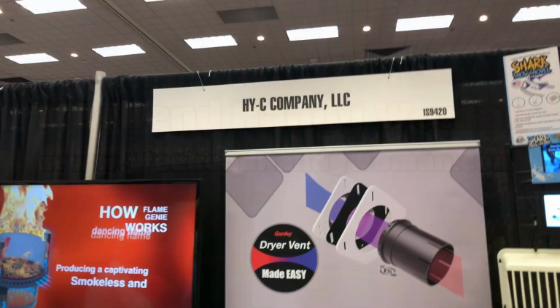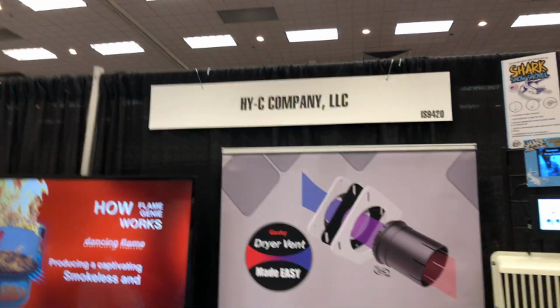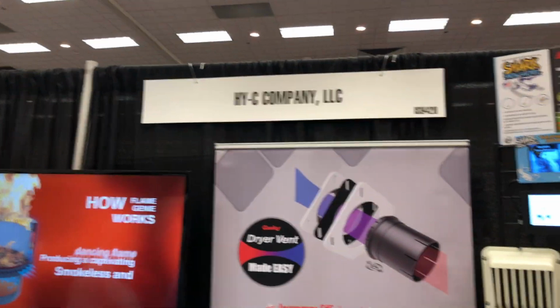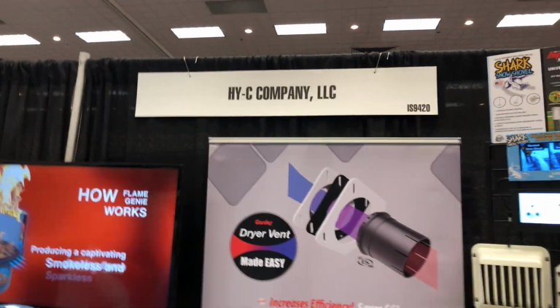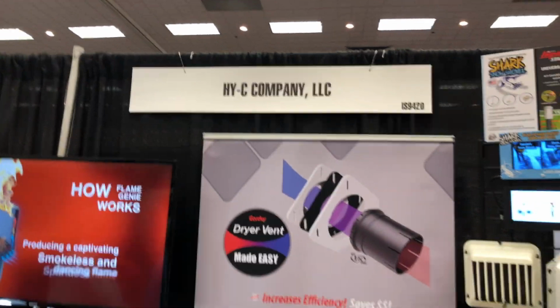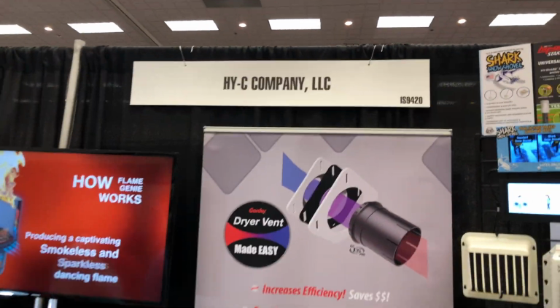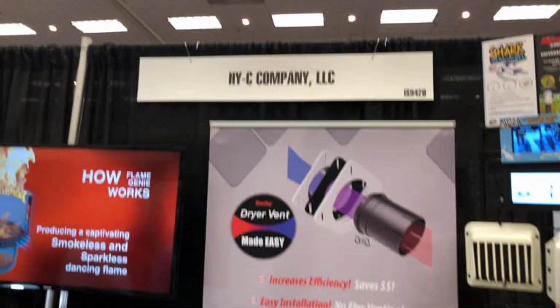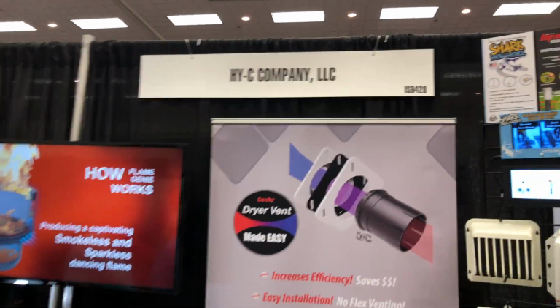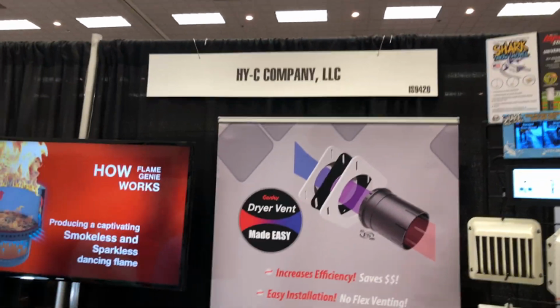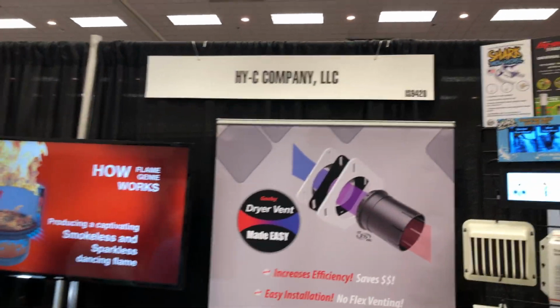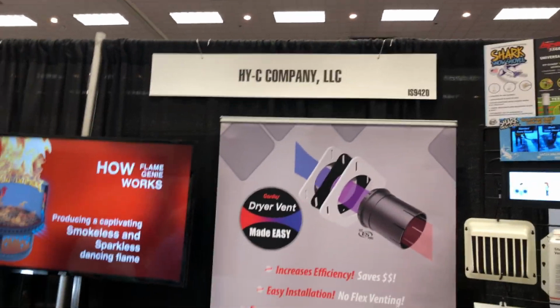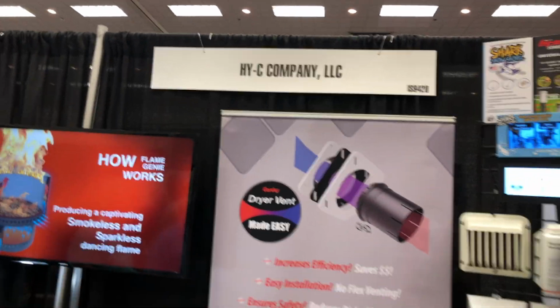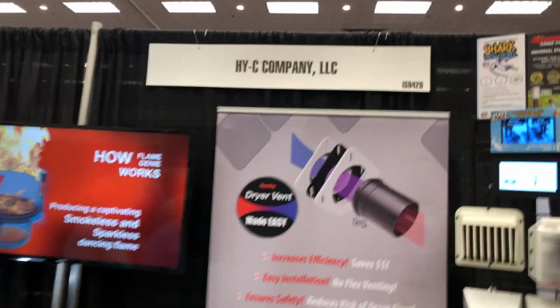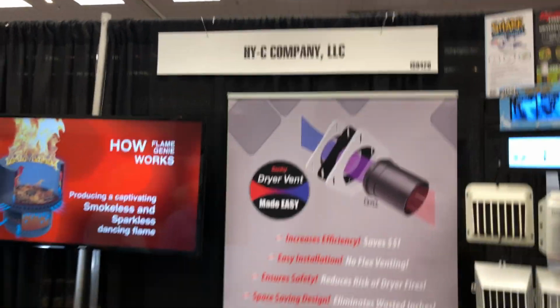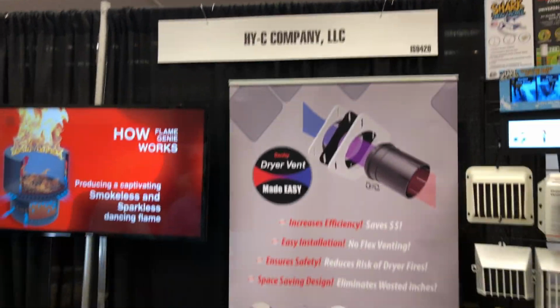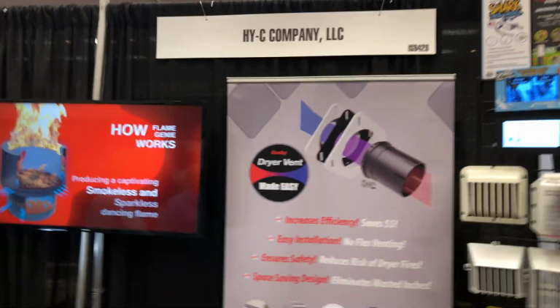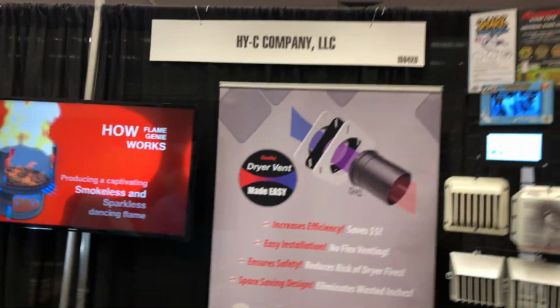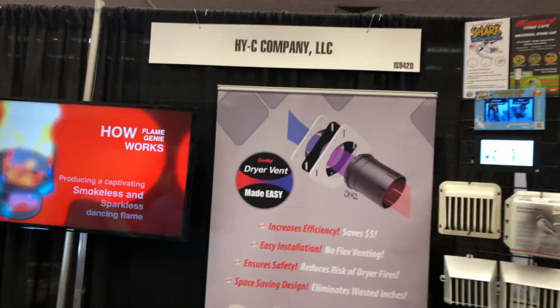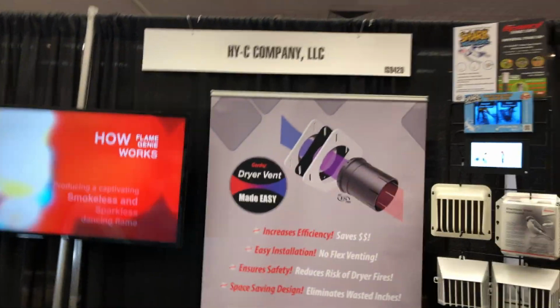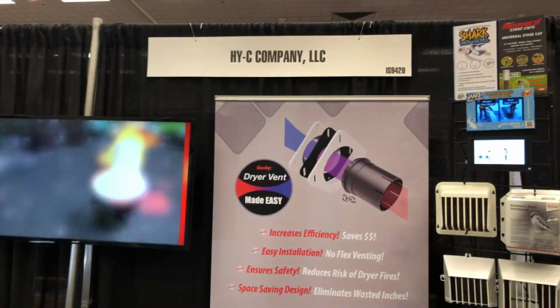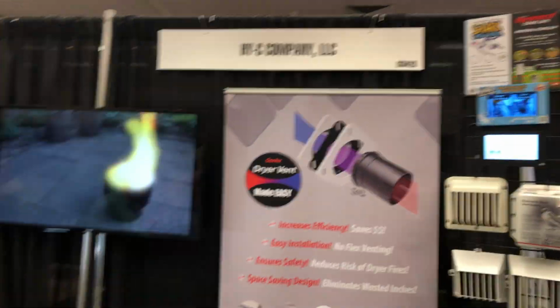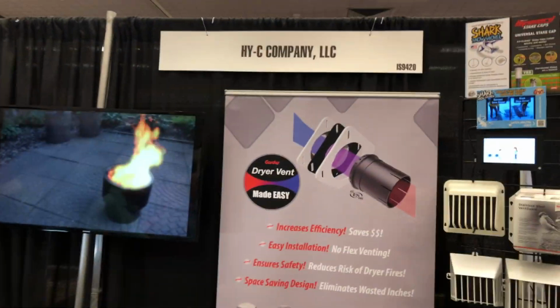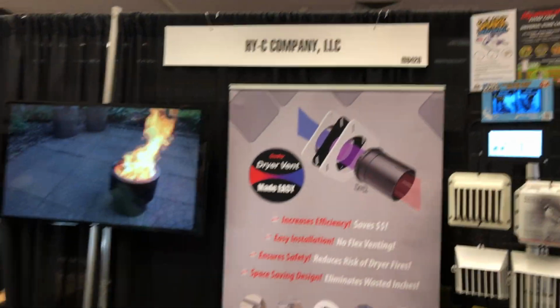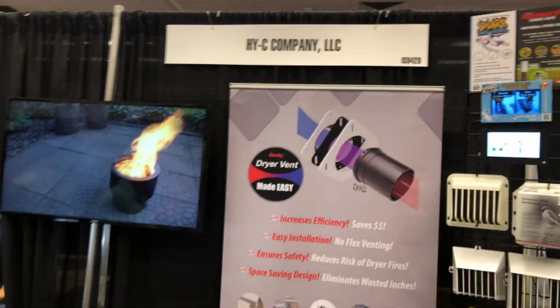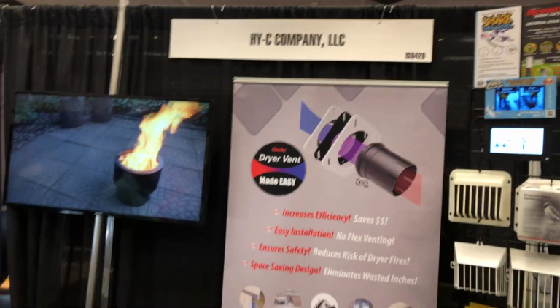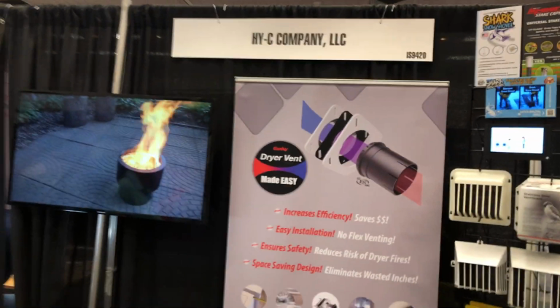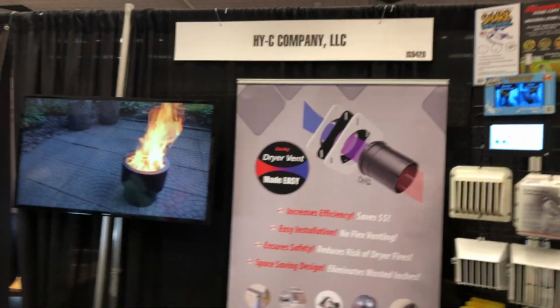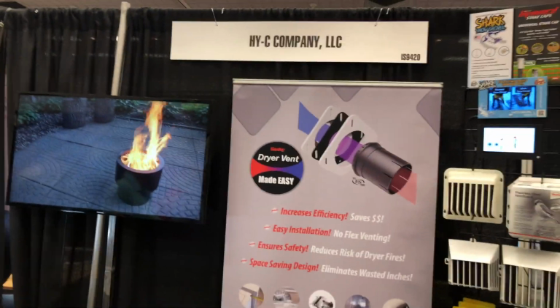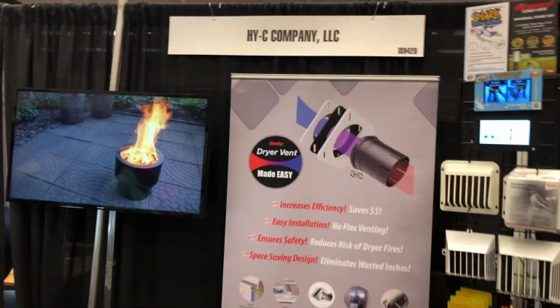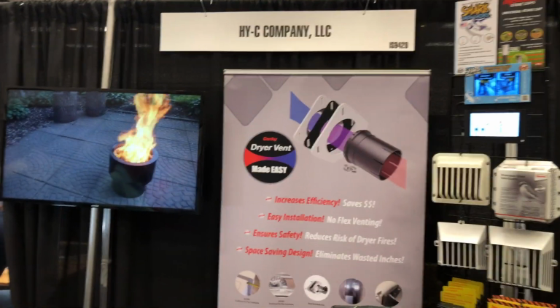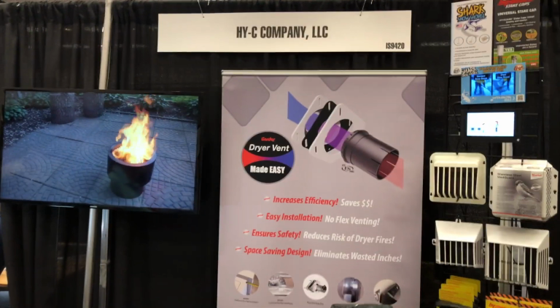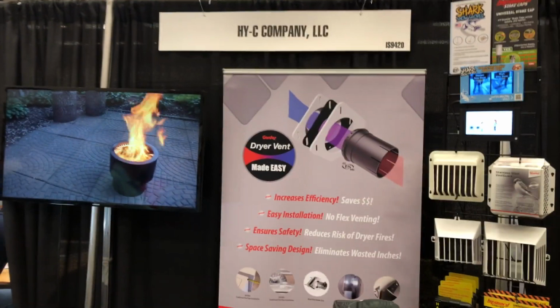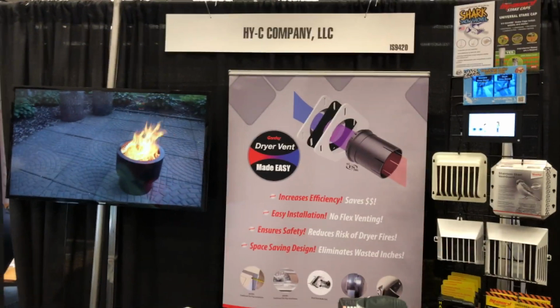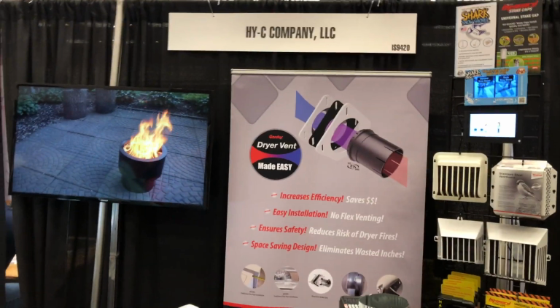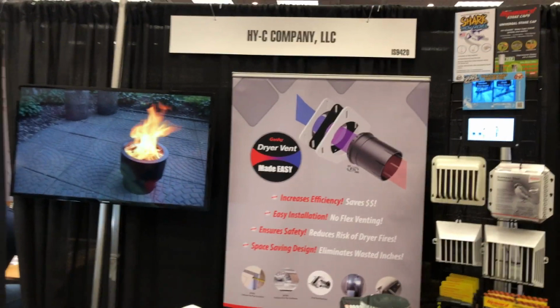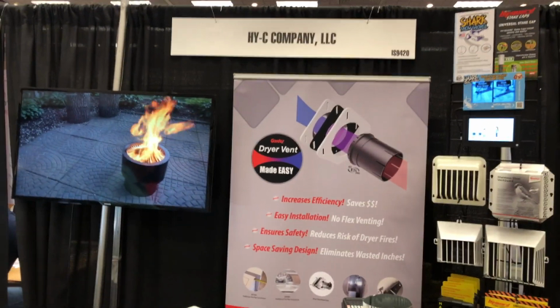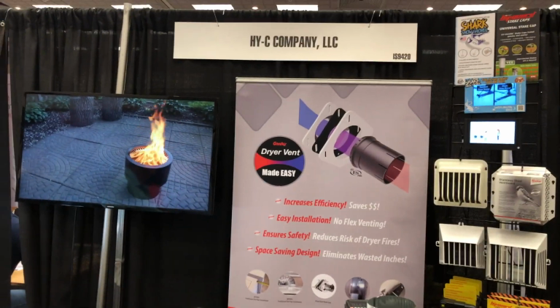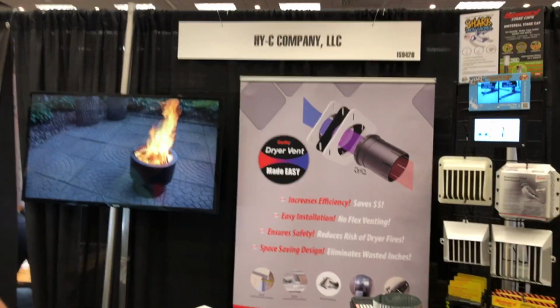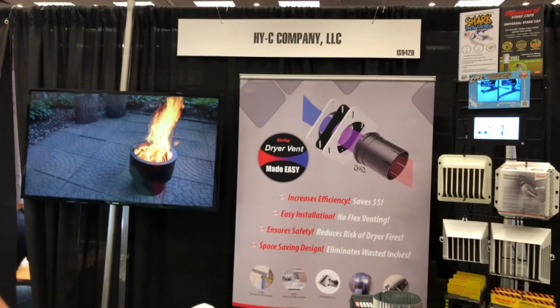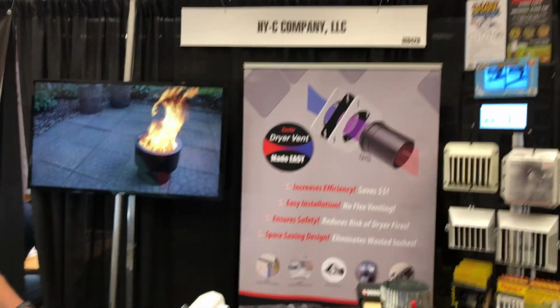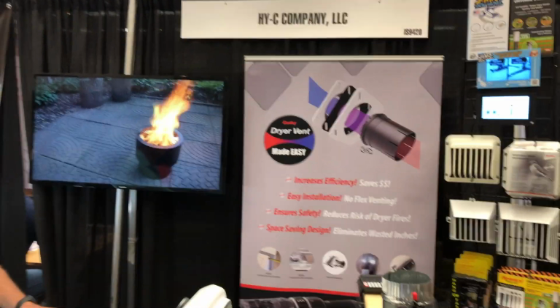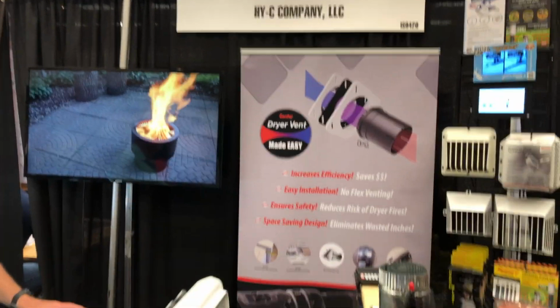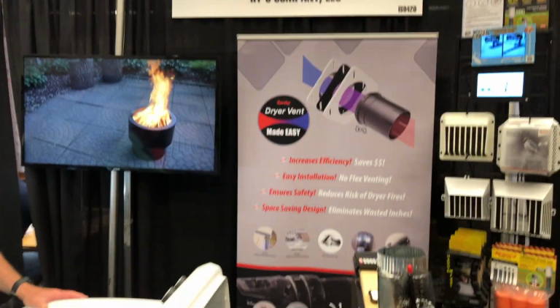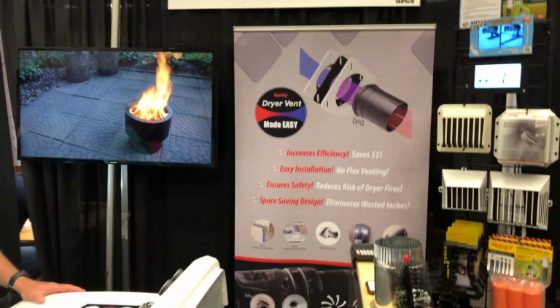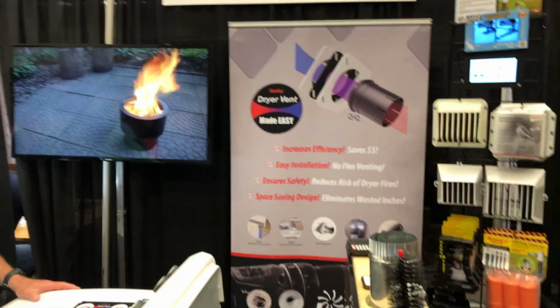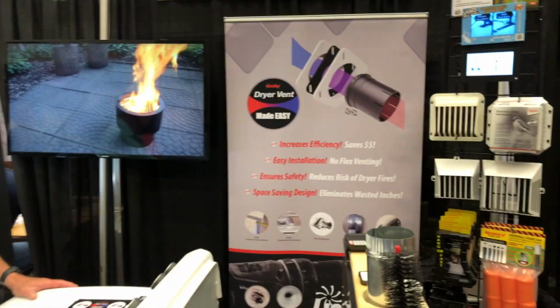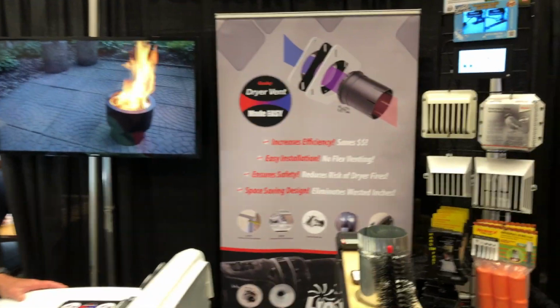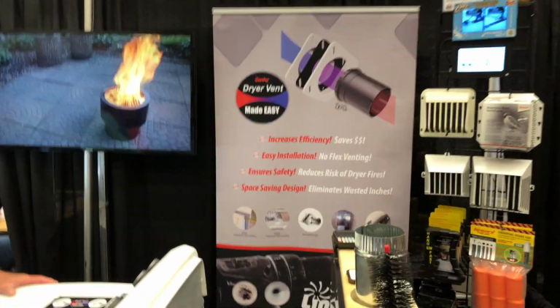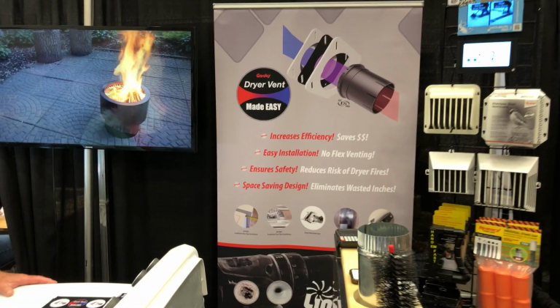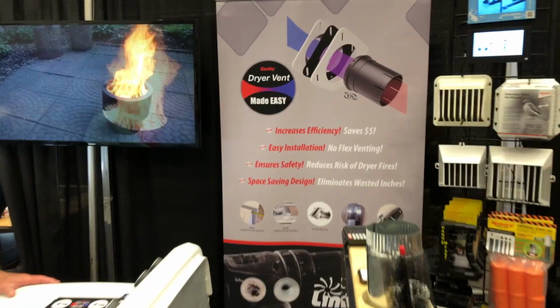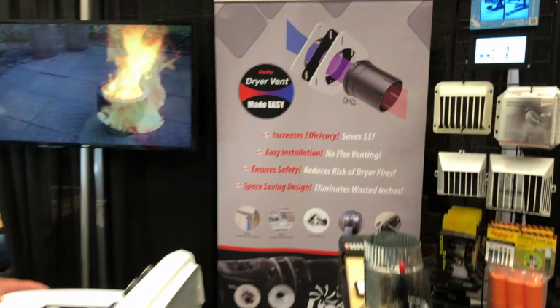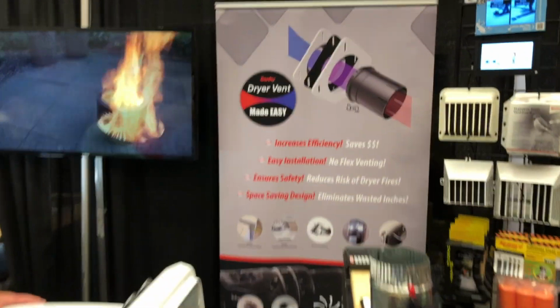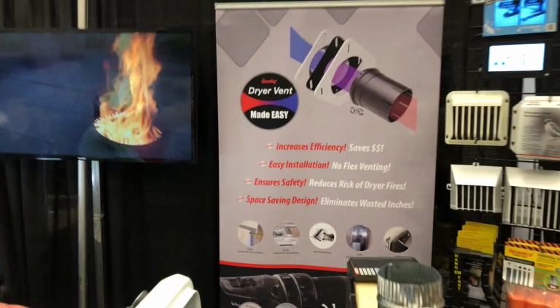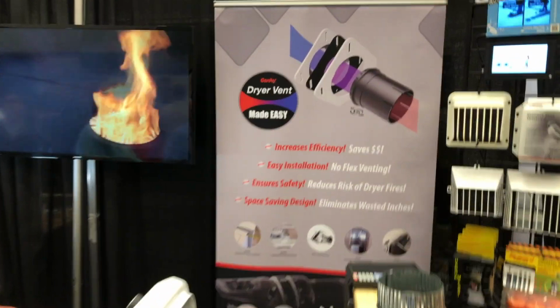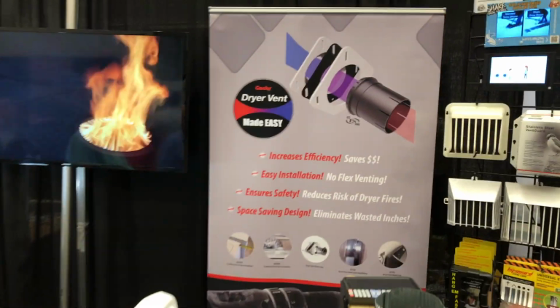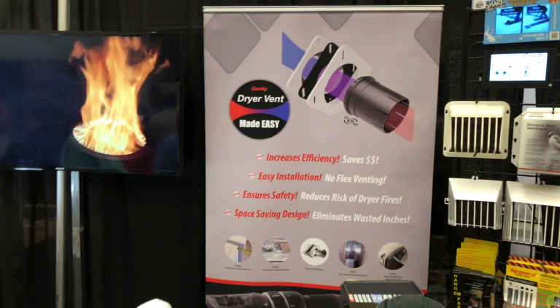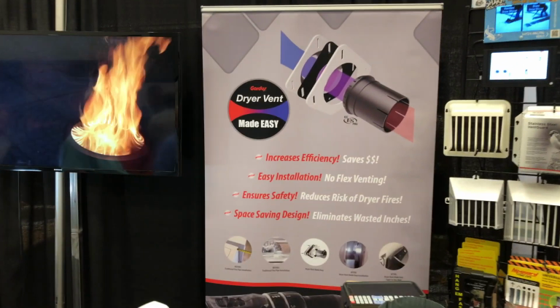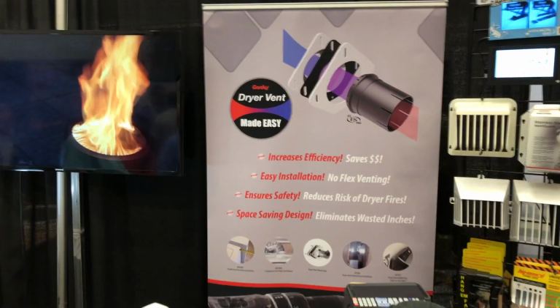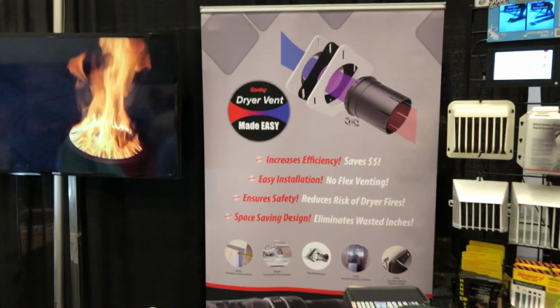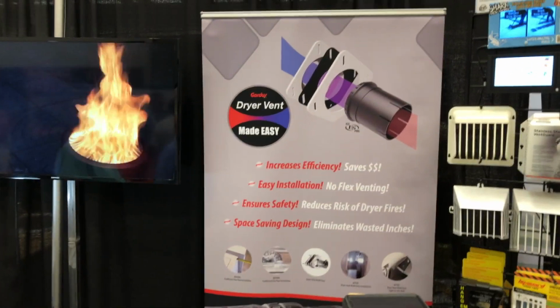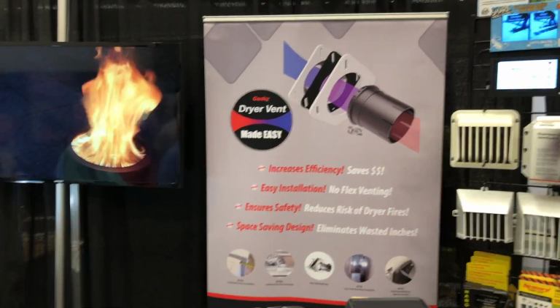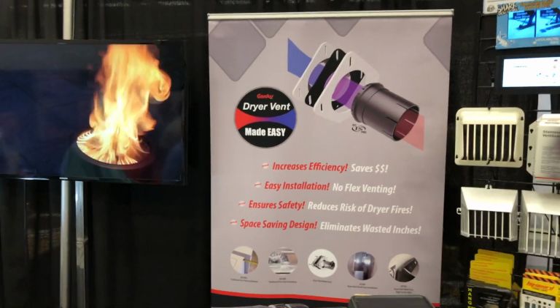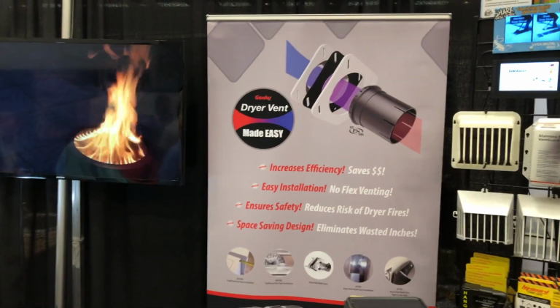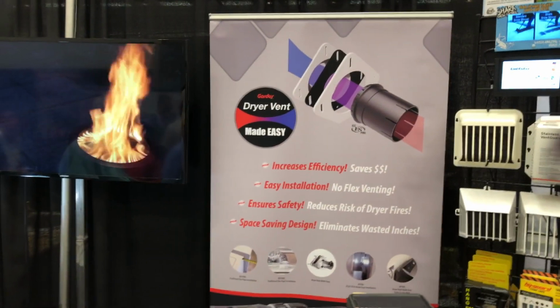We're at the National Hardware Show bringing you some of the newest stuff from this year's show. We're at the Hi-C Company's booth and we're going to look at the Gardas dryer vent.